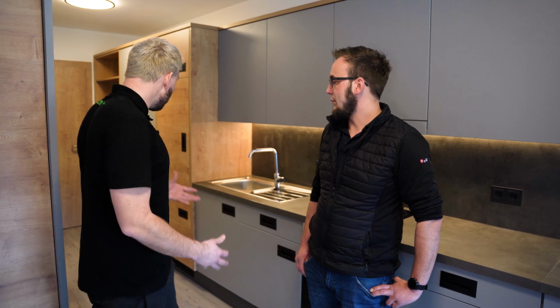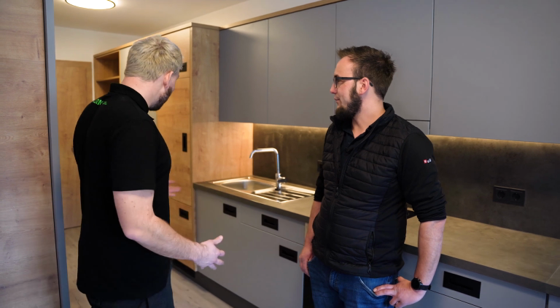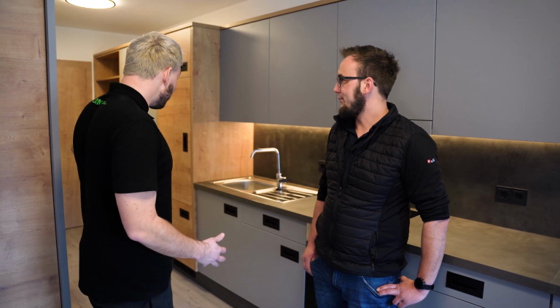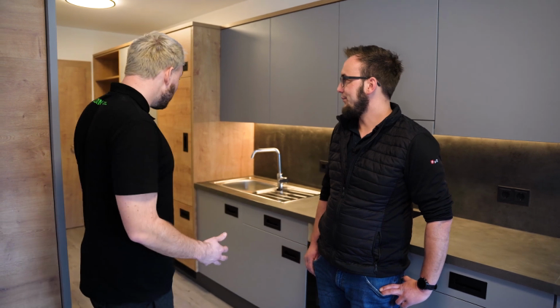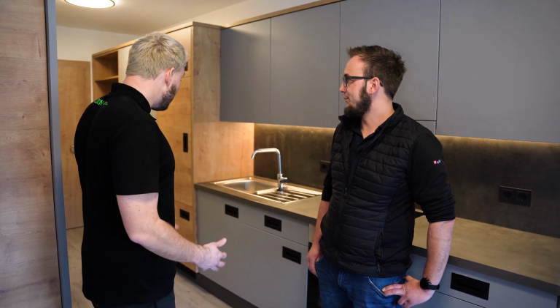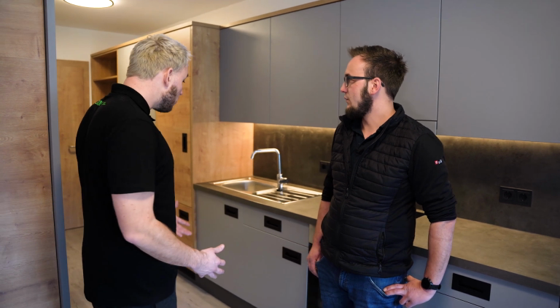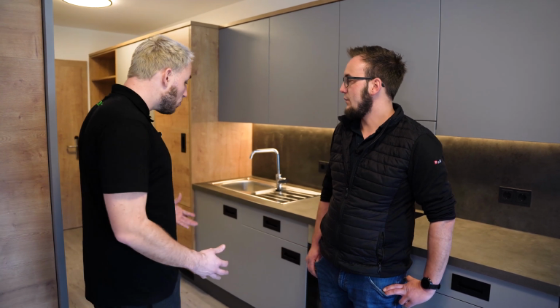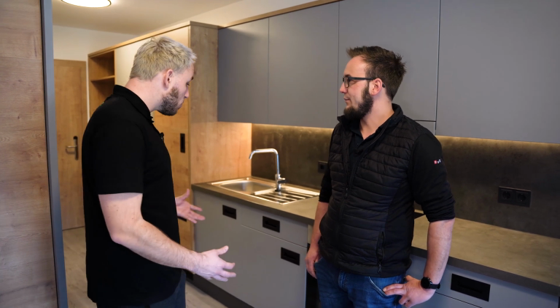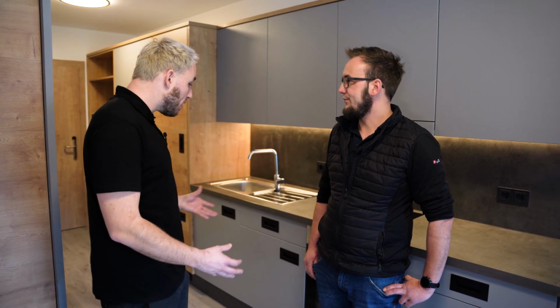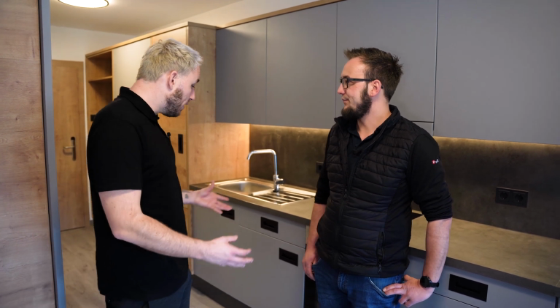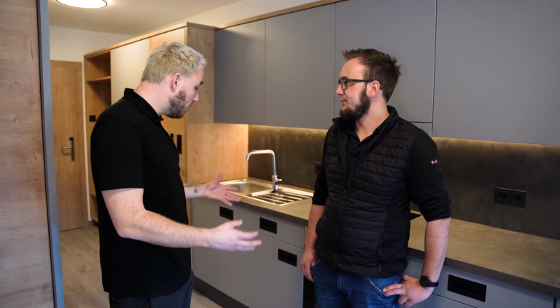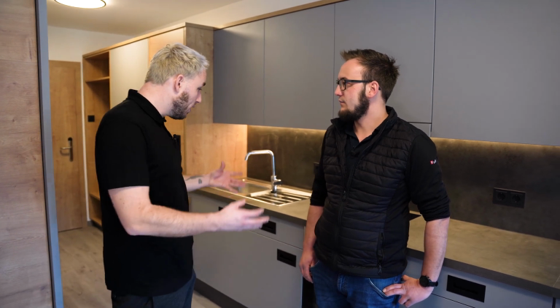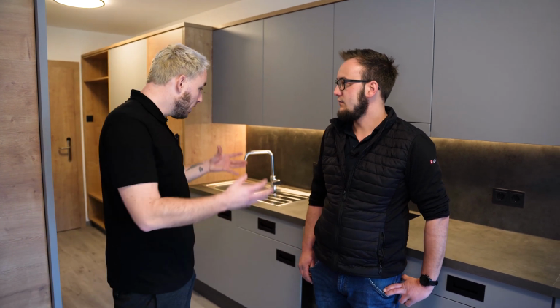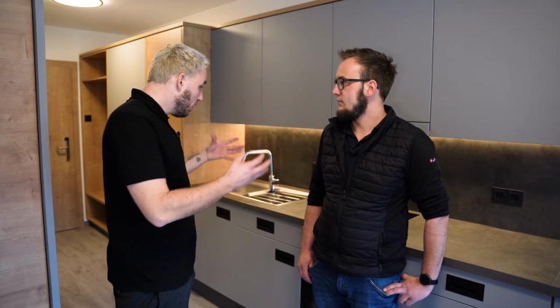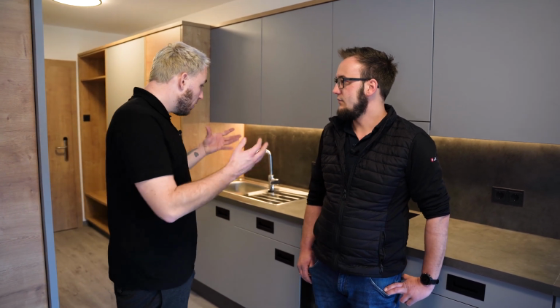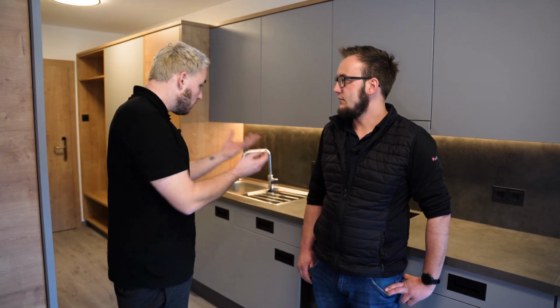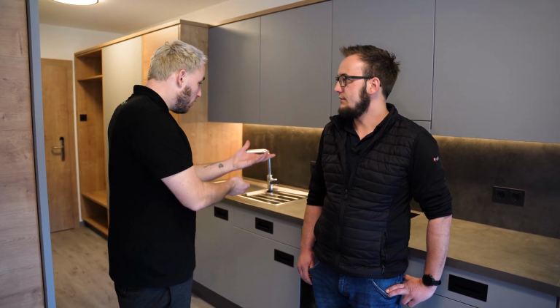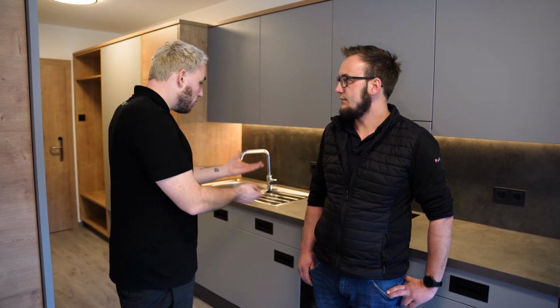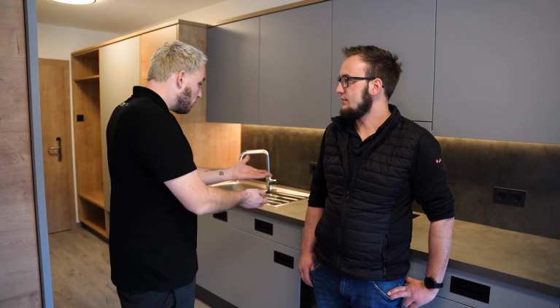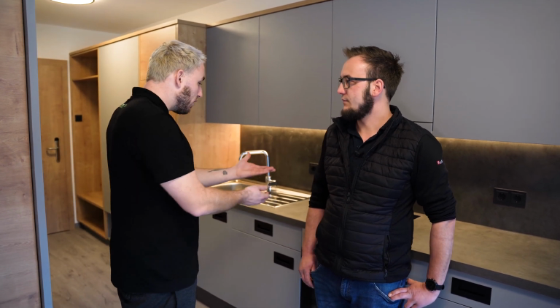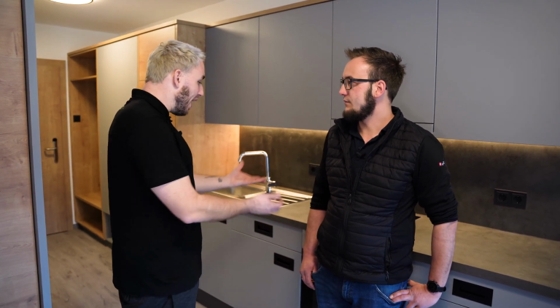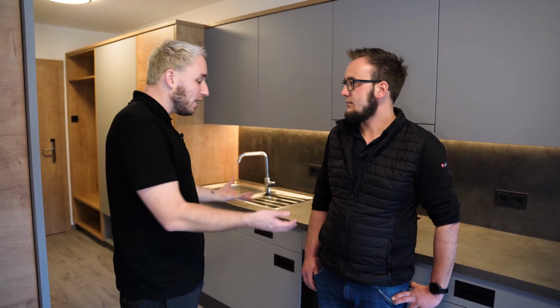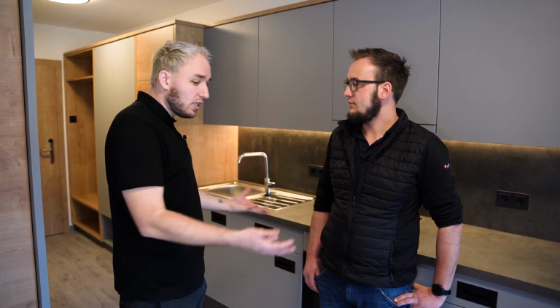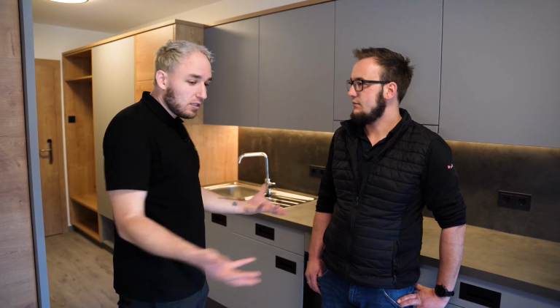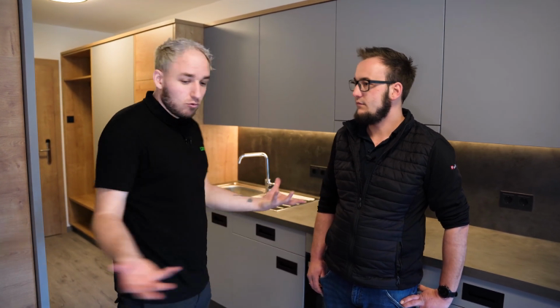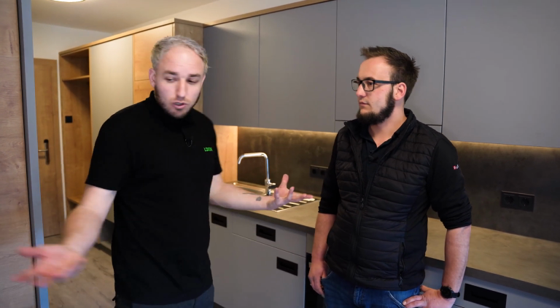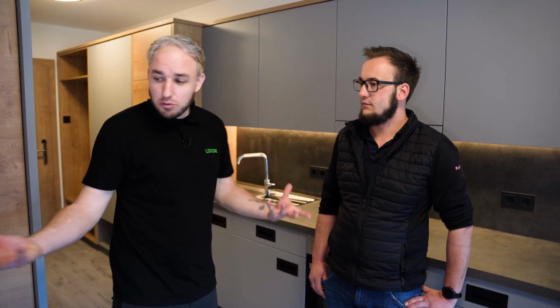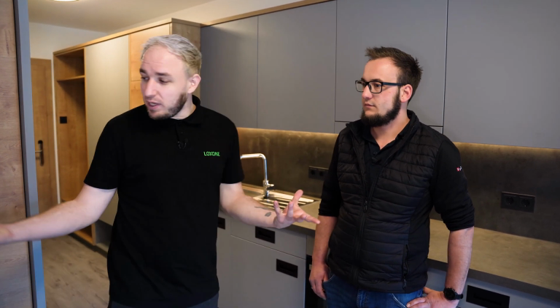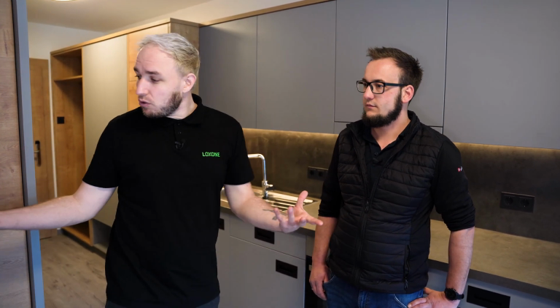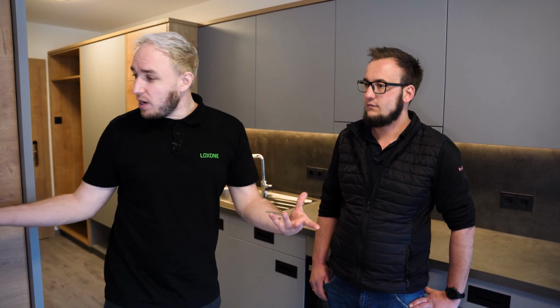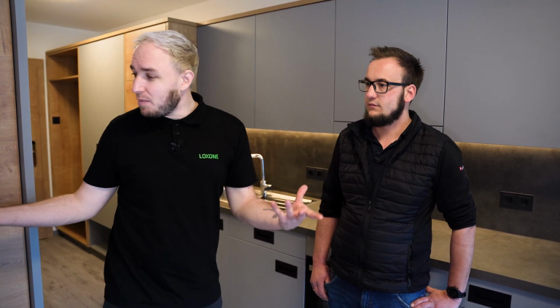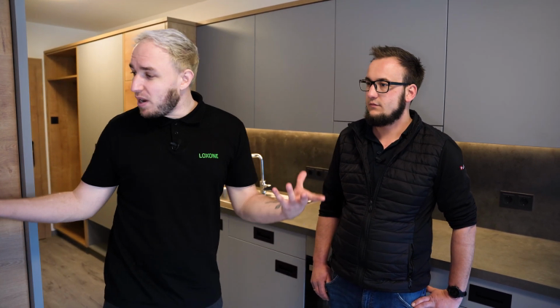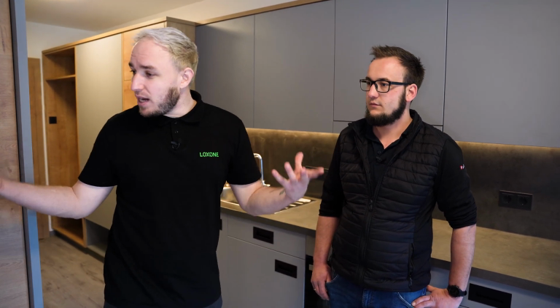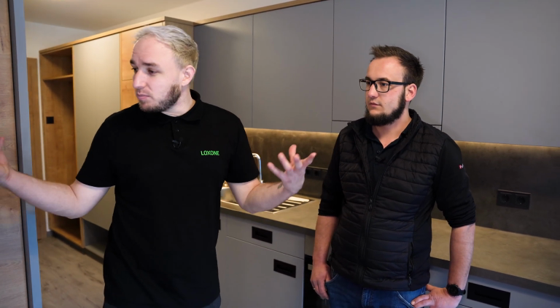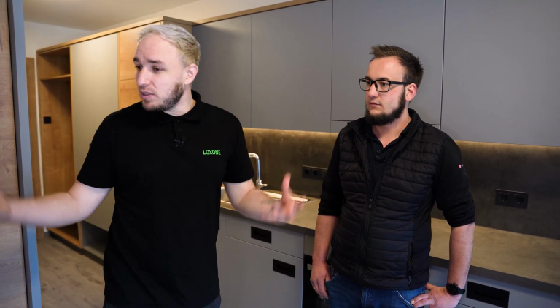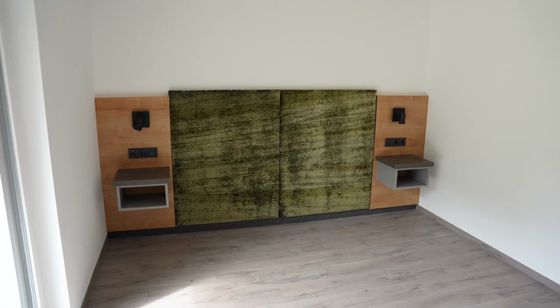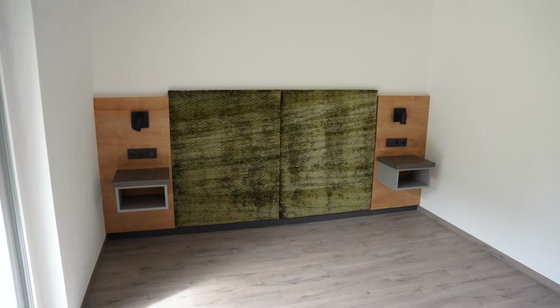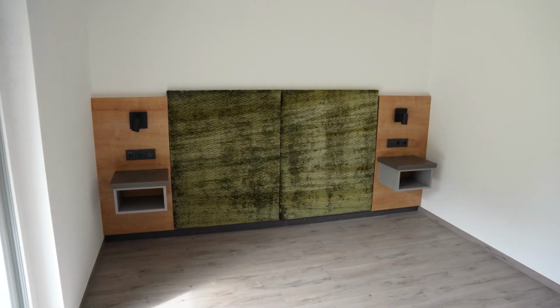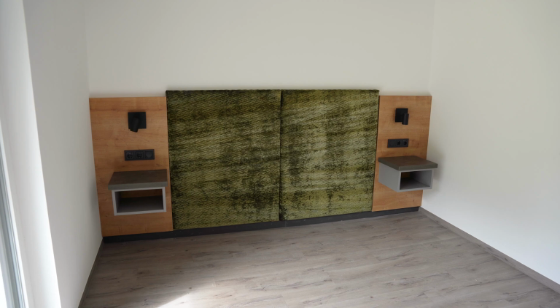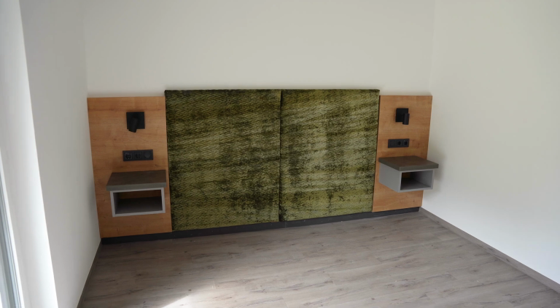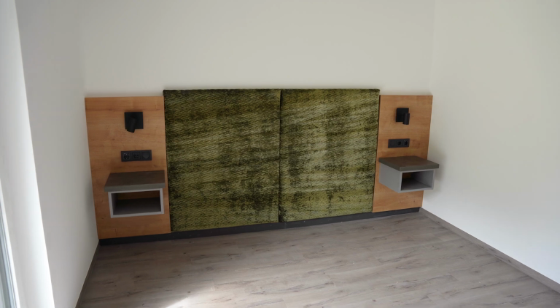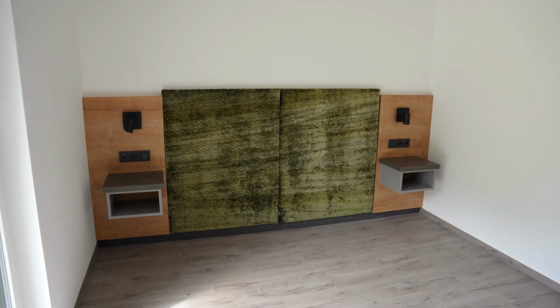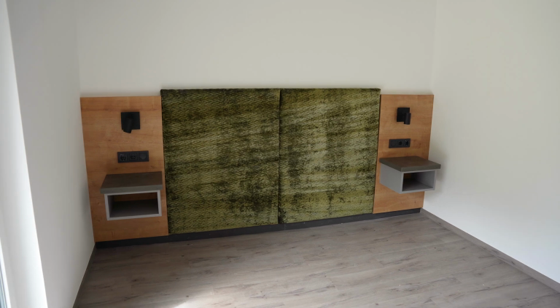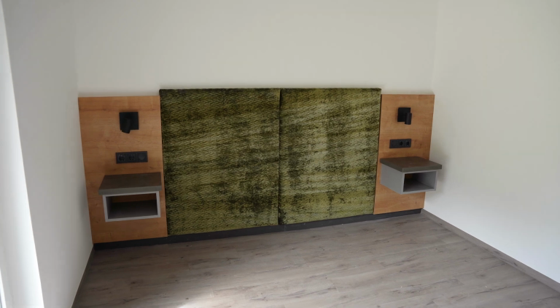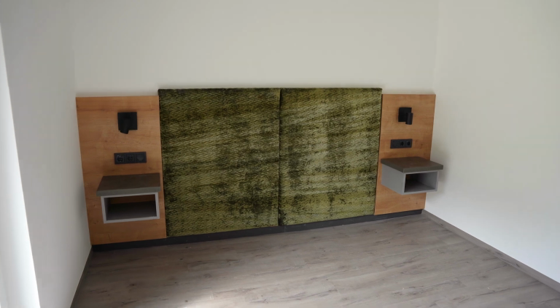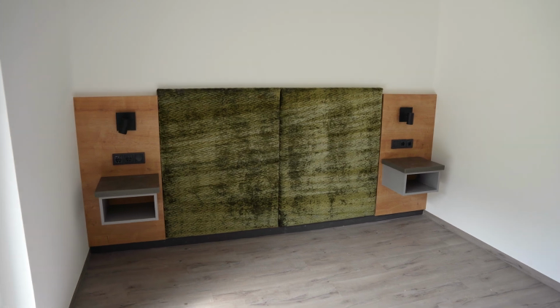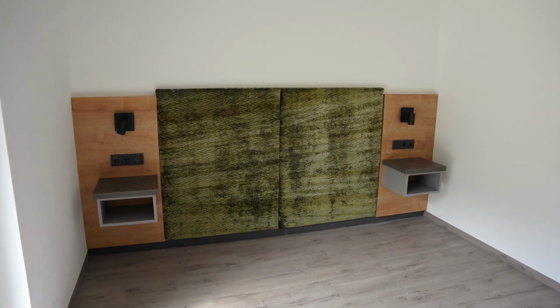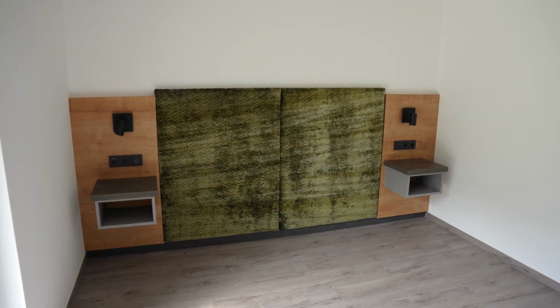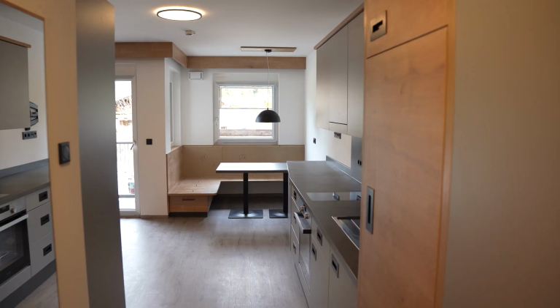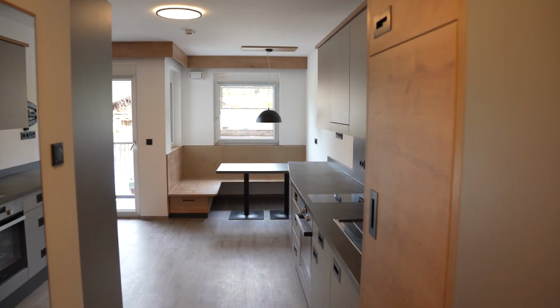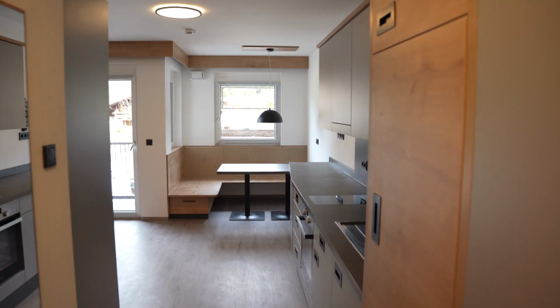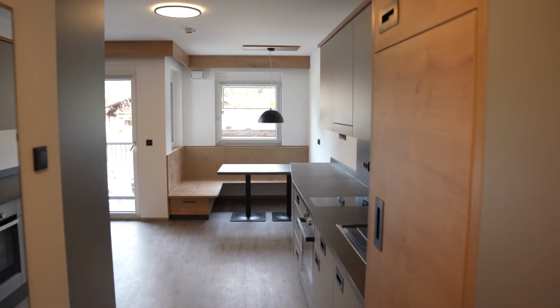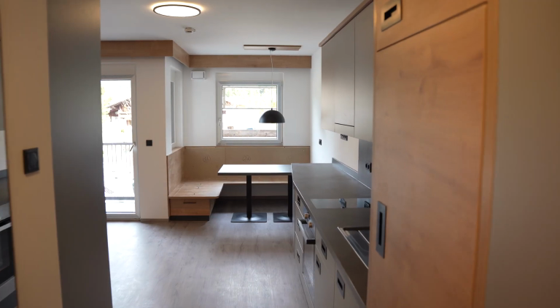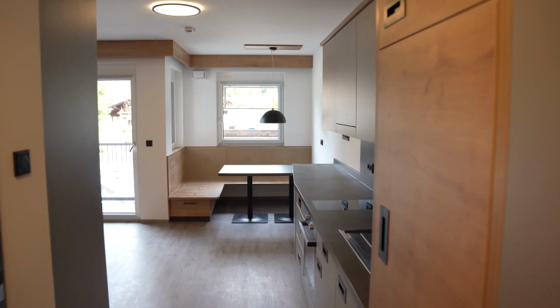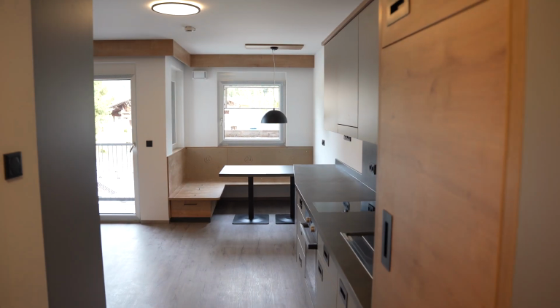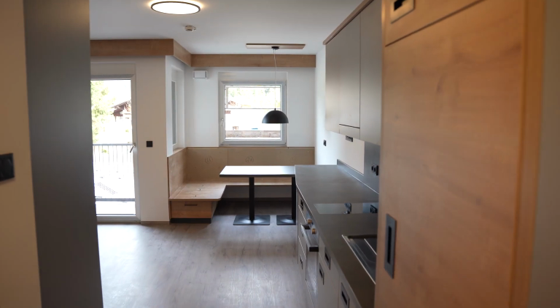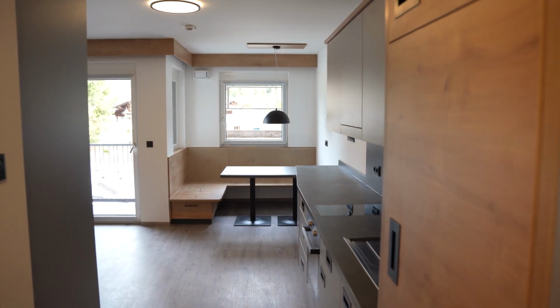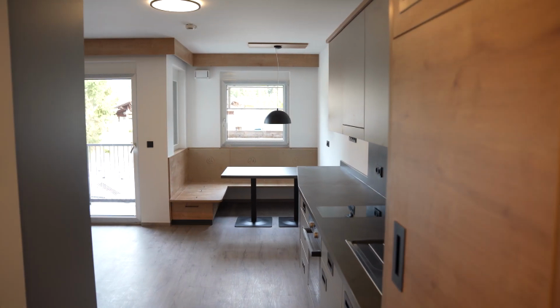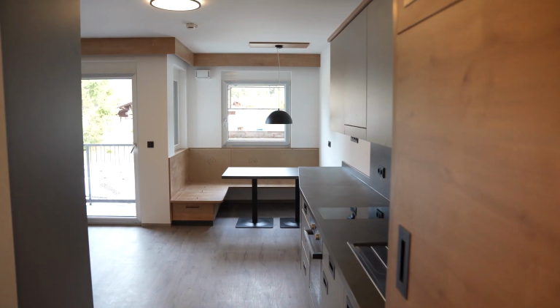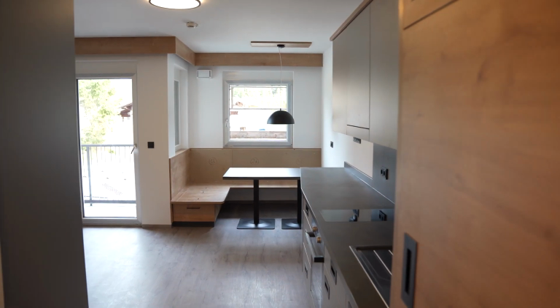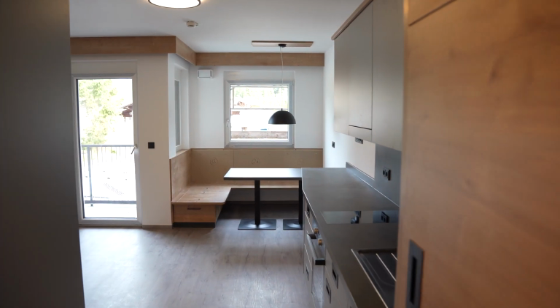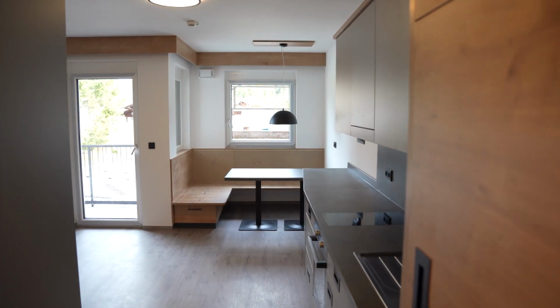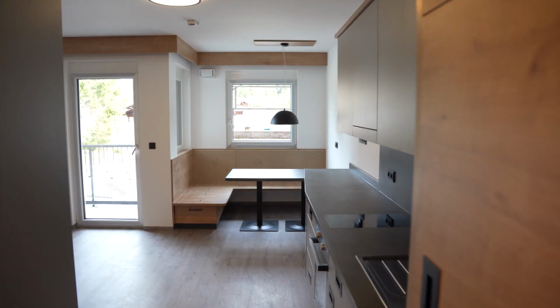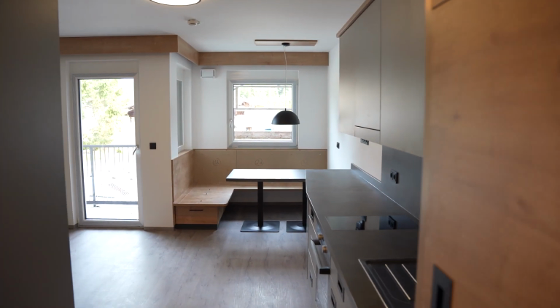Each of these staff rooms is essentially a micro-apartment, complete with a bedroom, dining area, kitchen, and modern bathroom. It's clear they place high value on their staff.